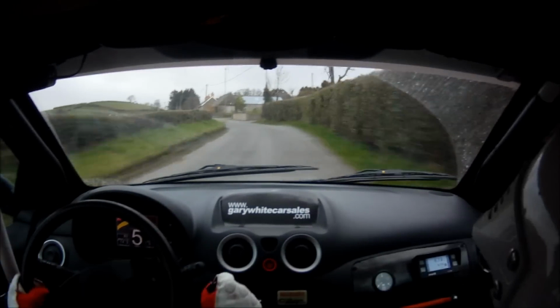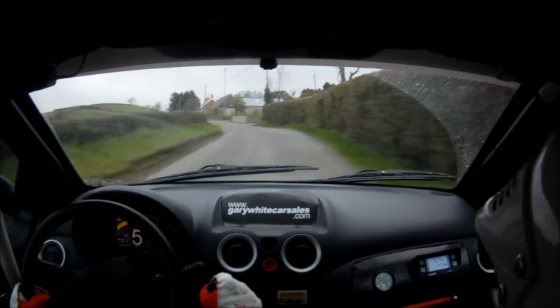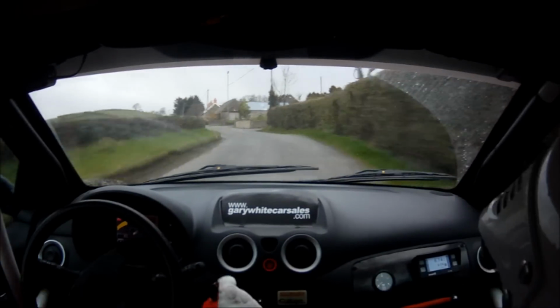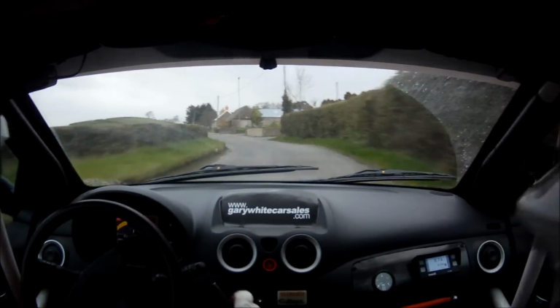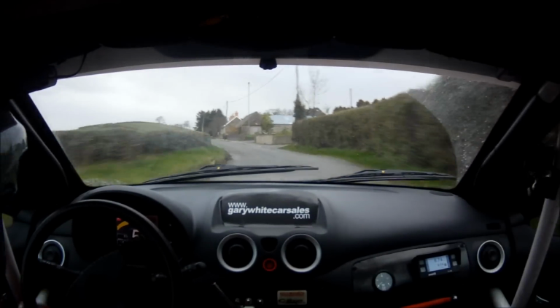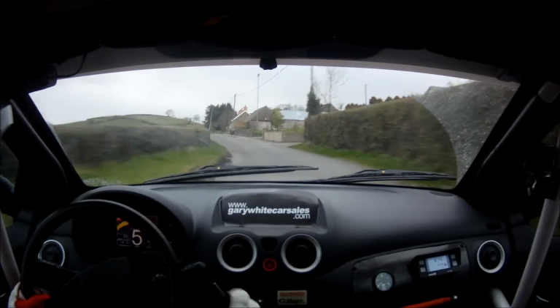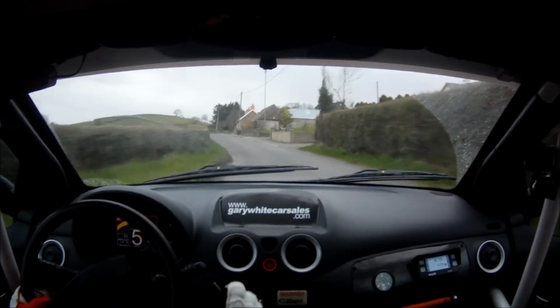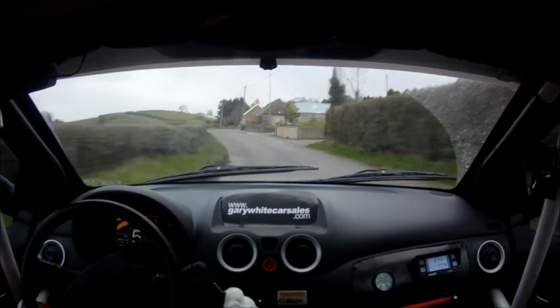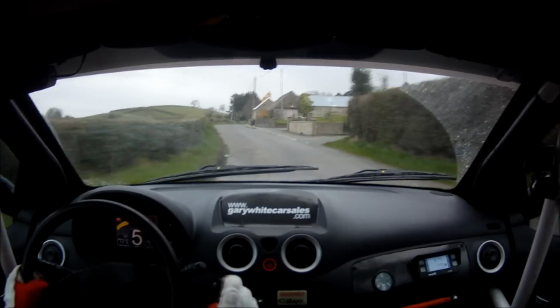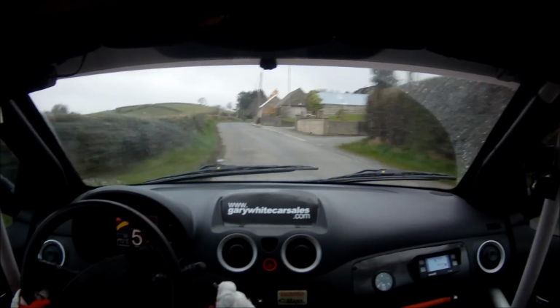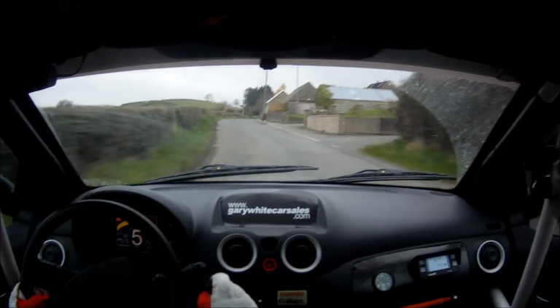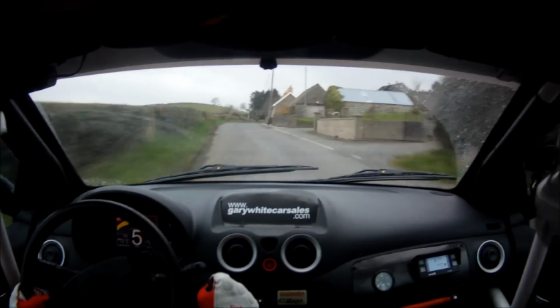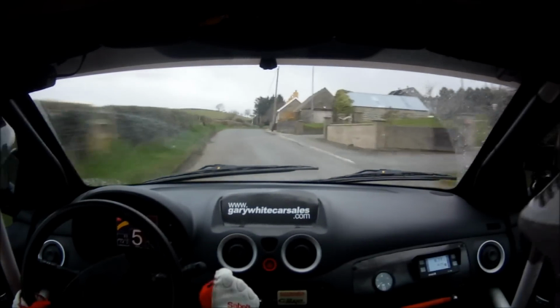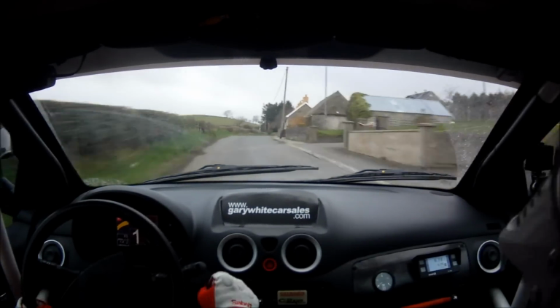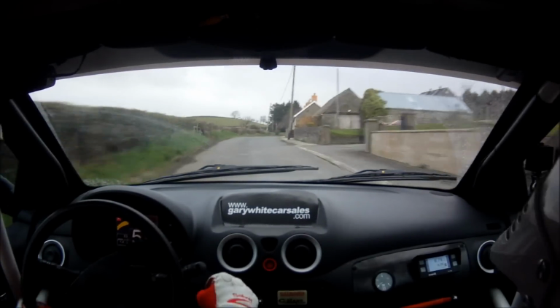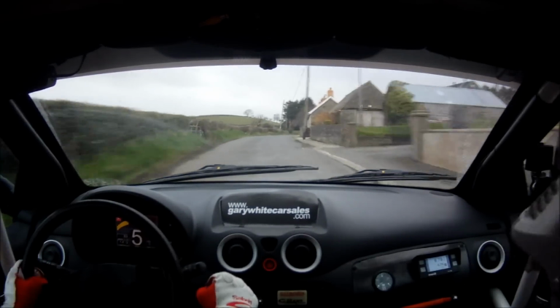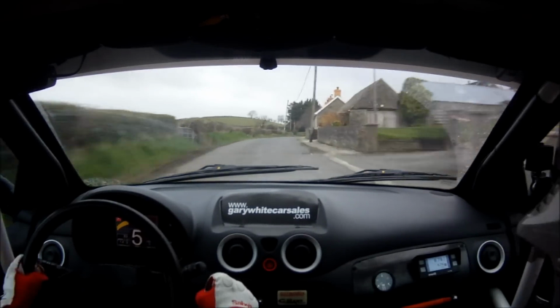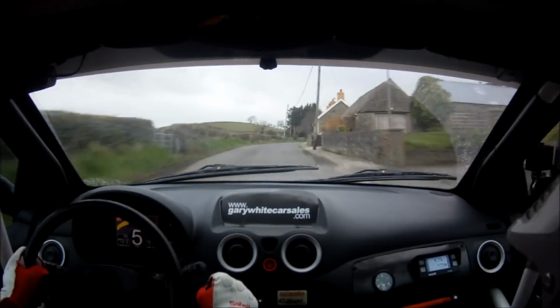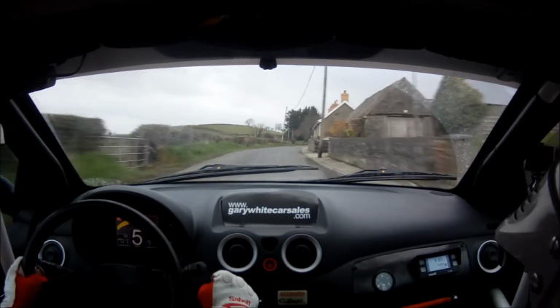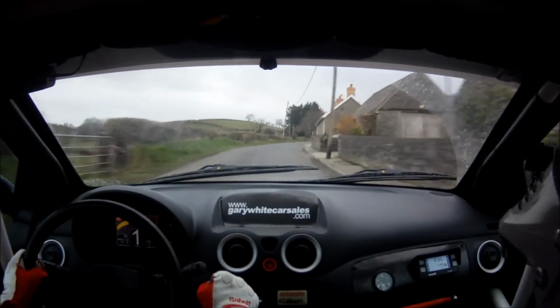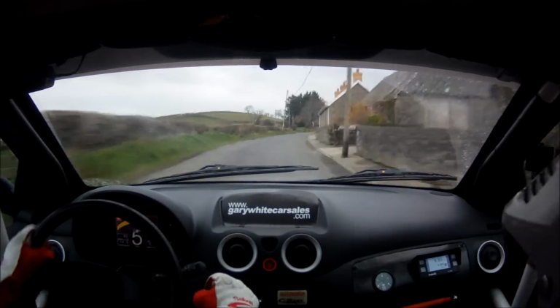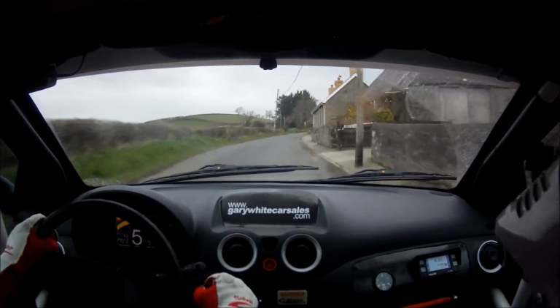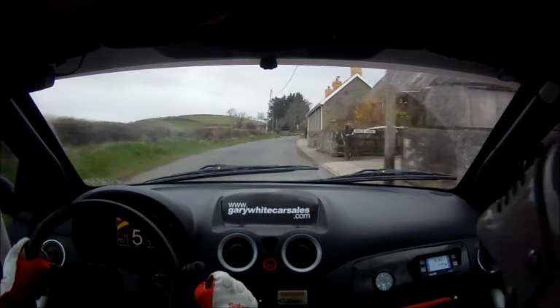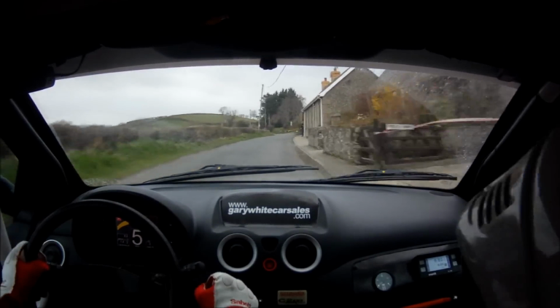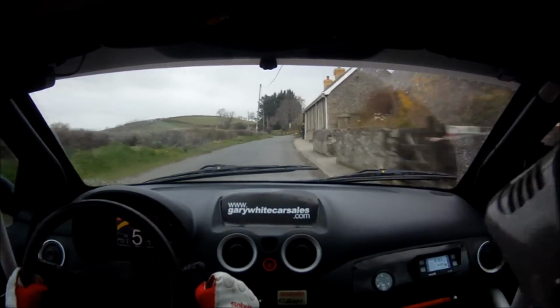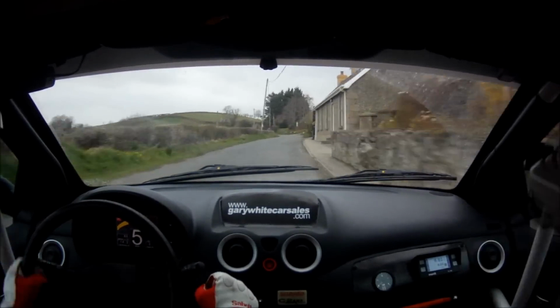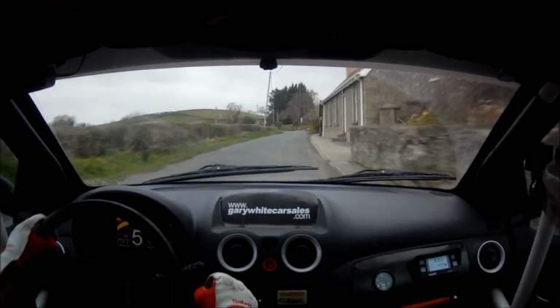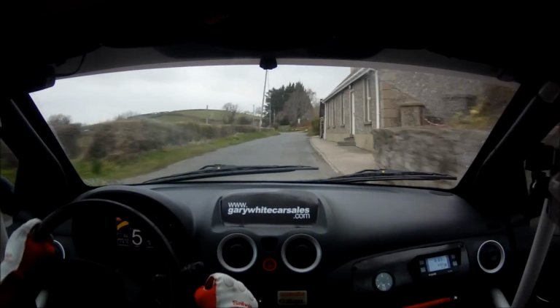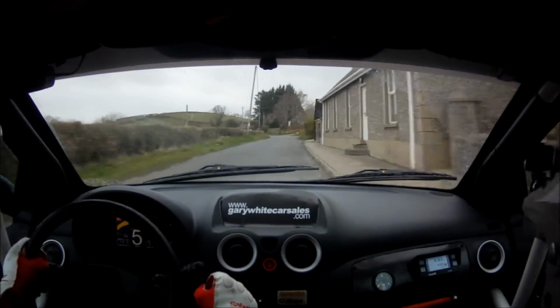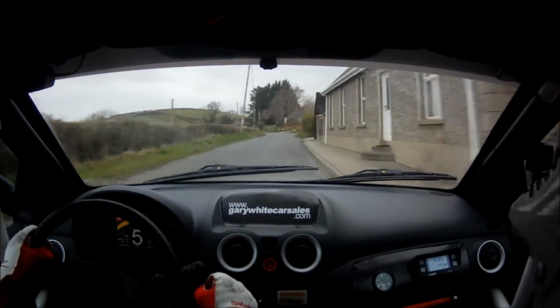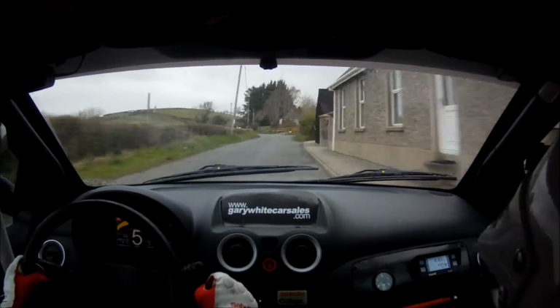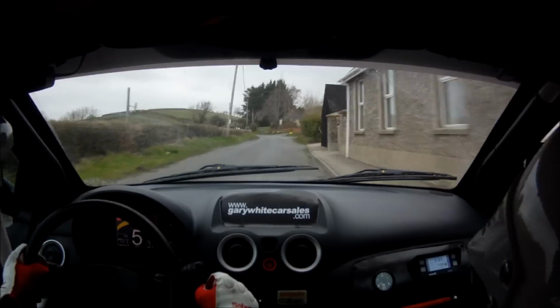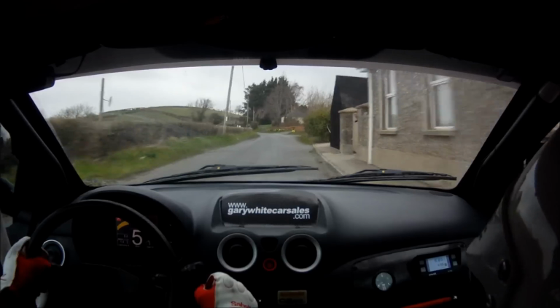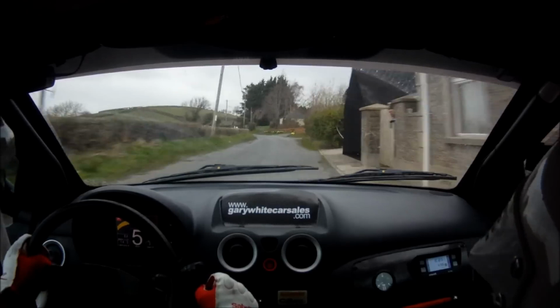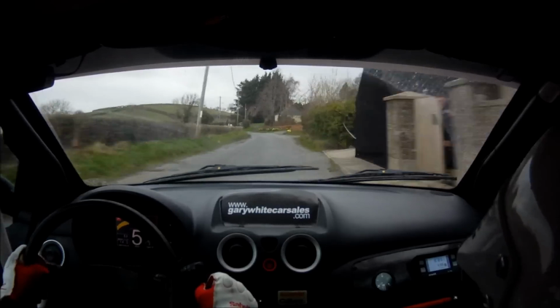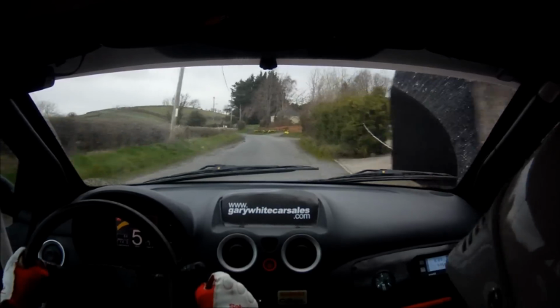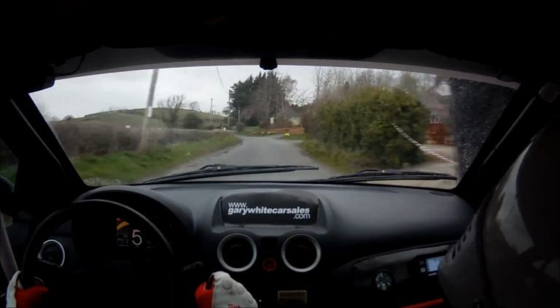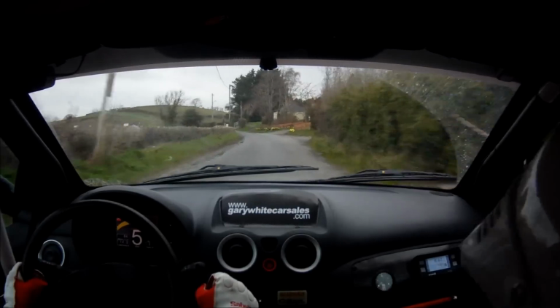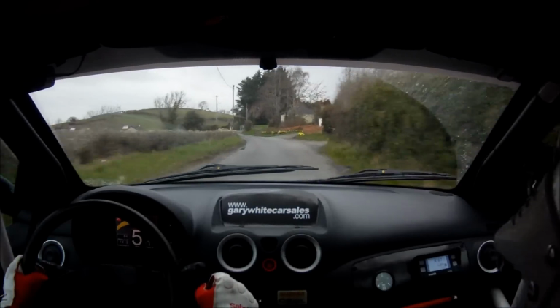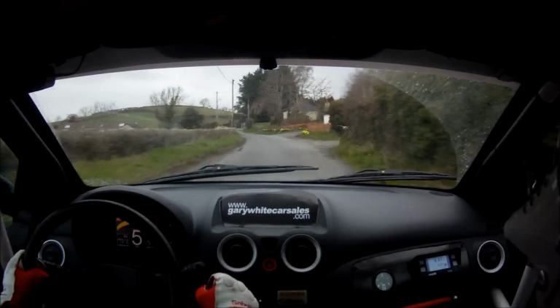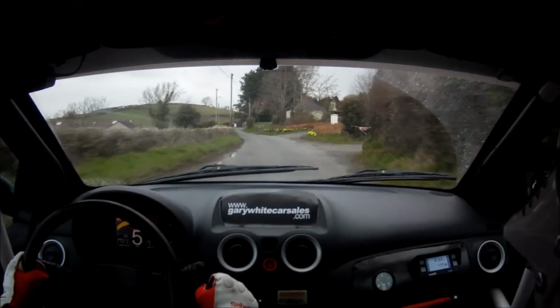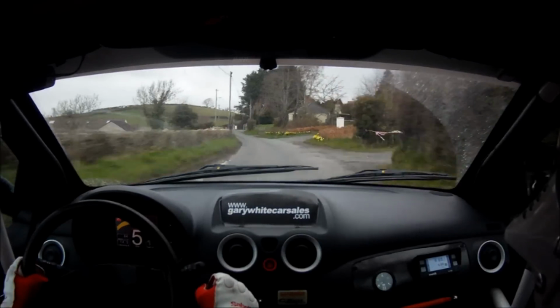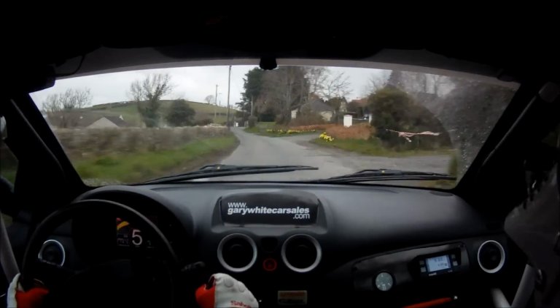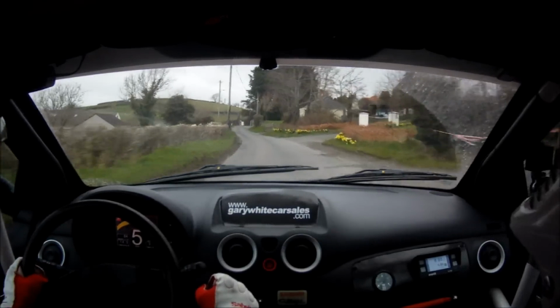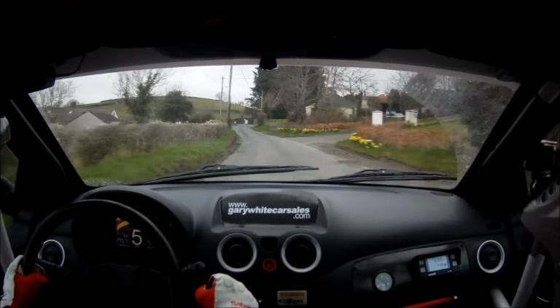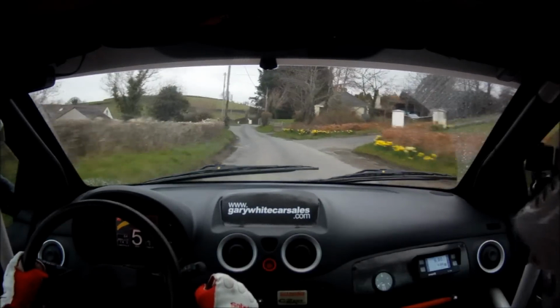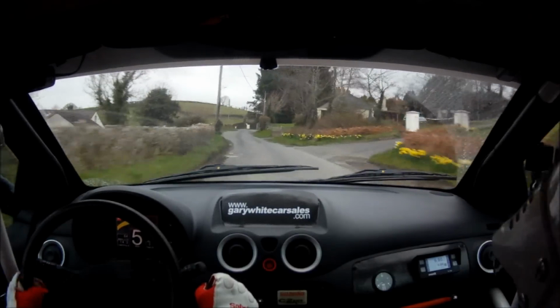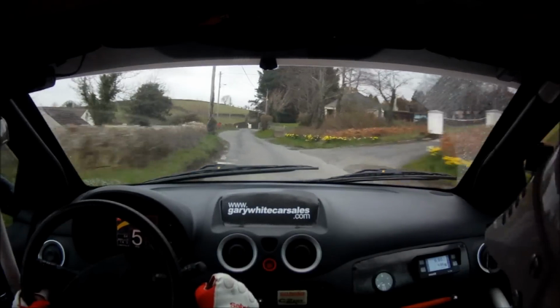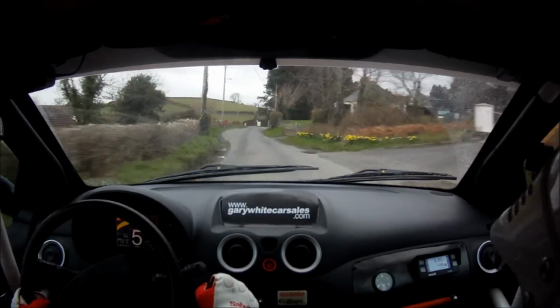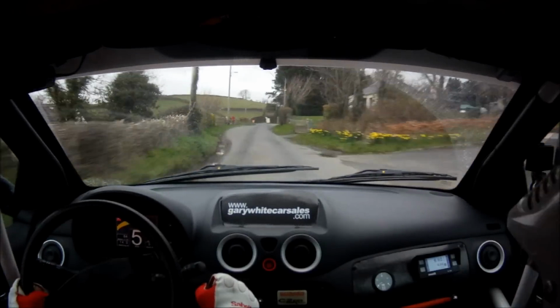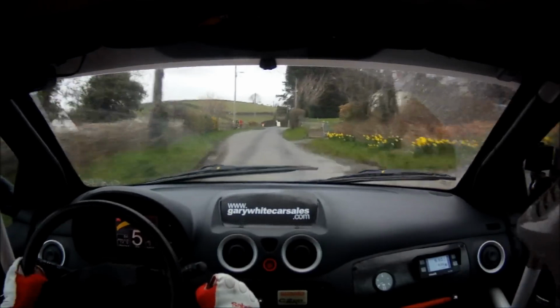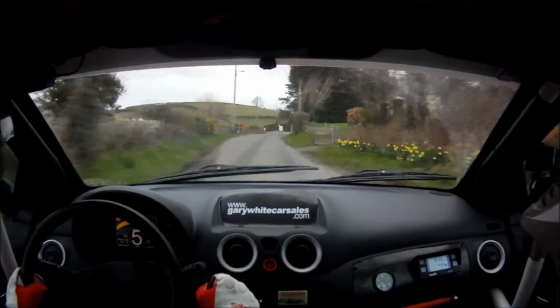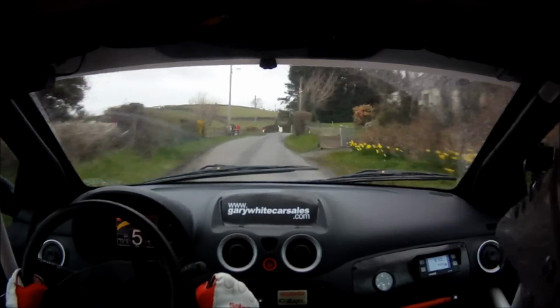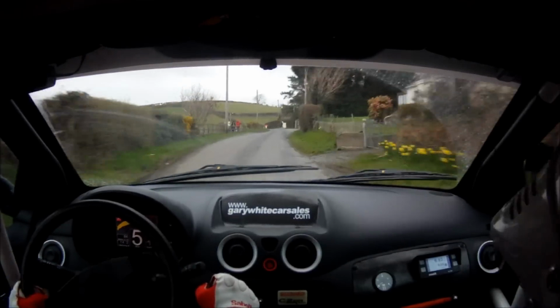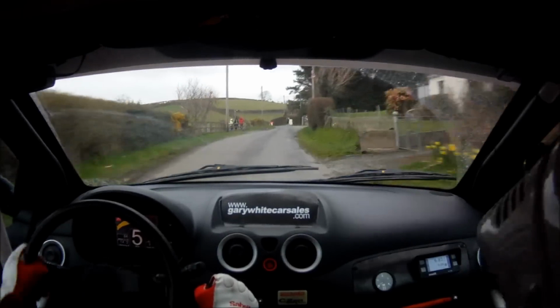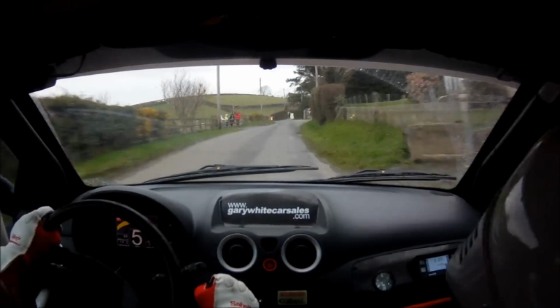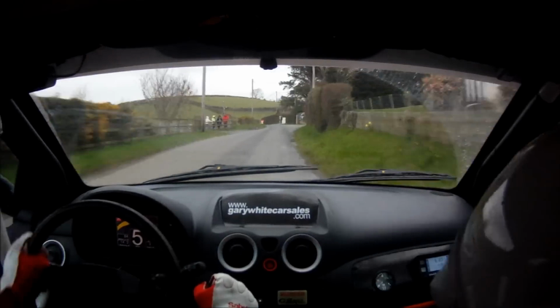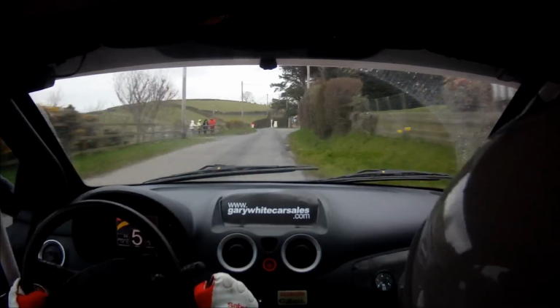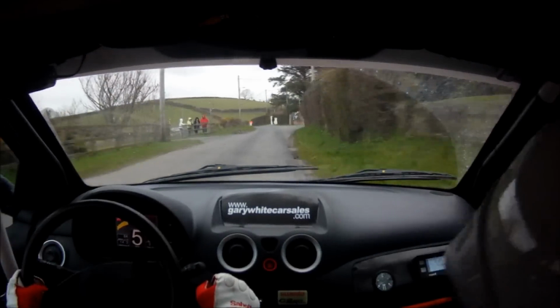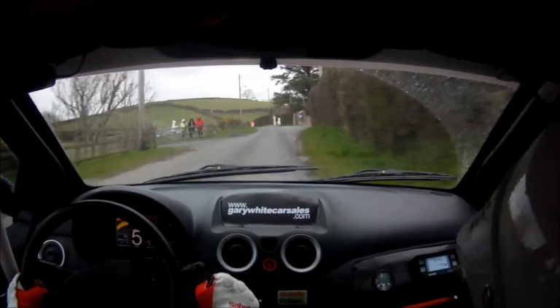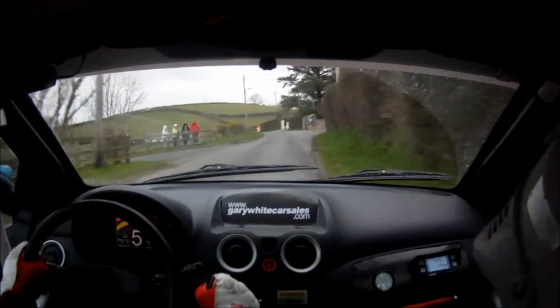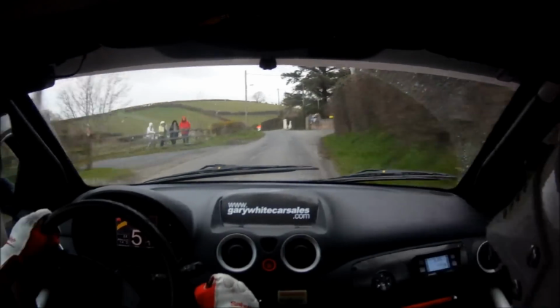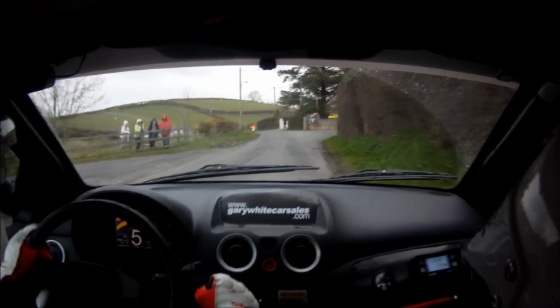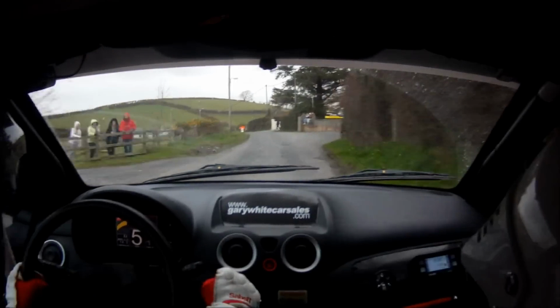Sudden turn 1 left long at house, don't cut. Repeat: 60 down to a turn, 1 left long, don't cut at house.